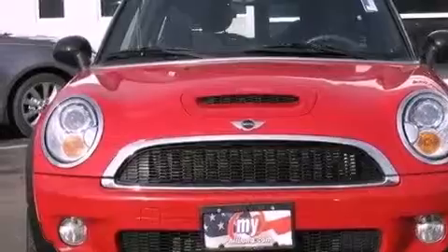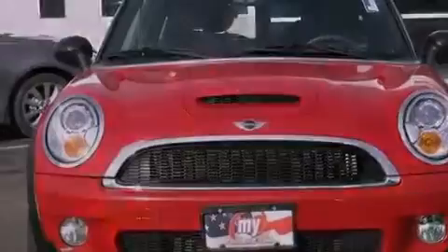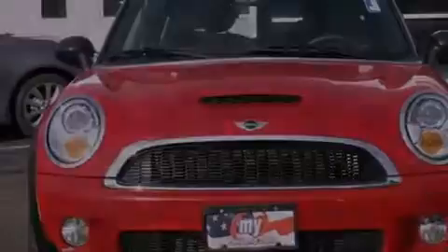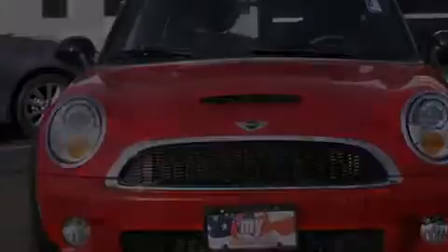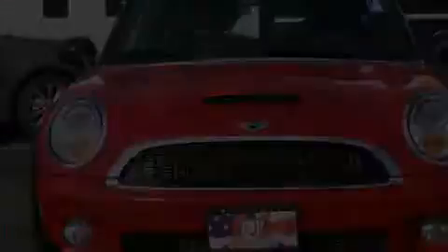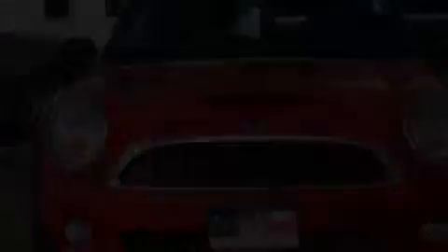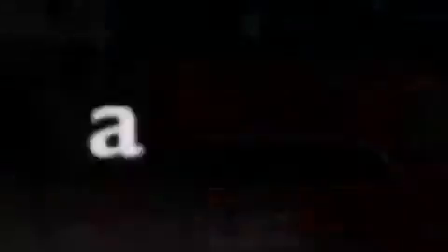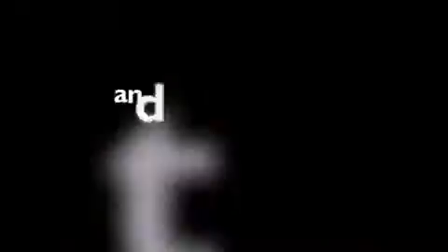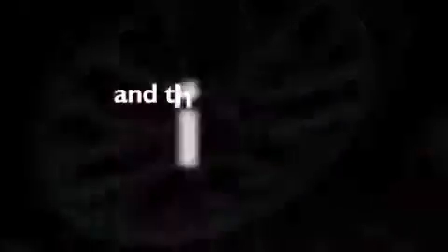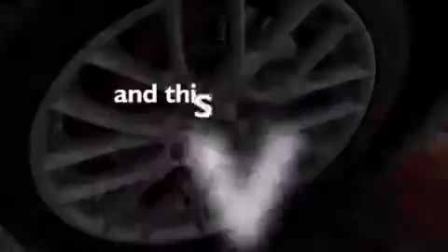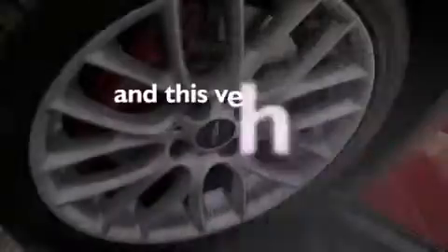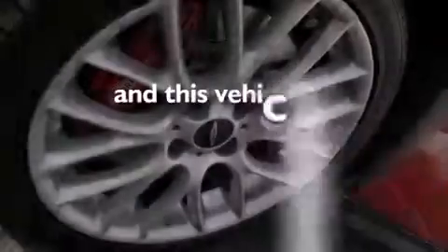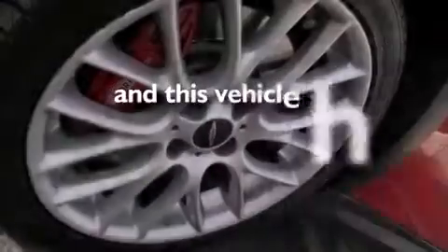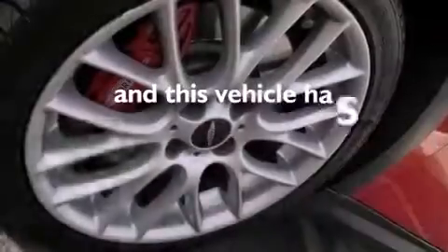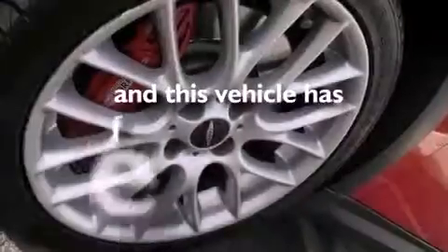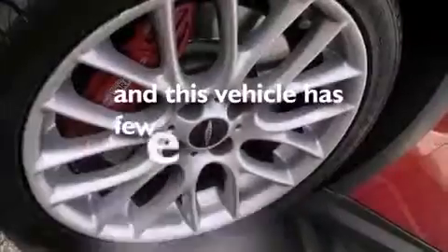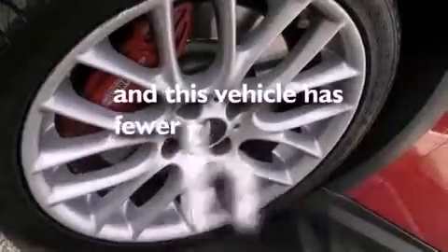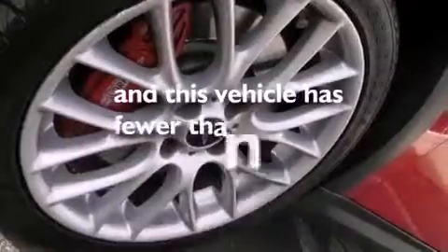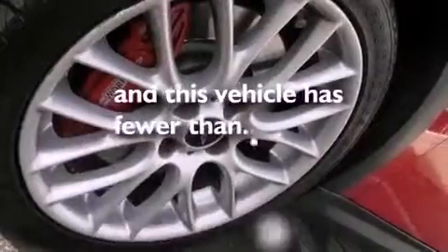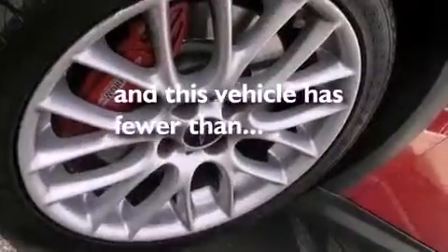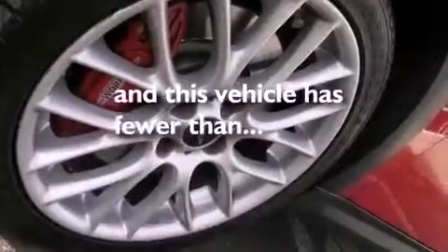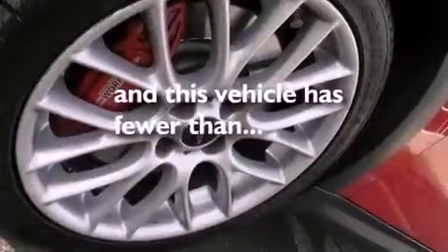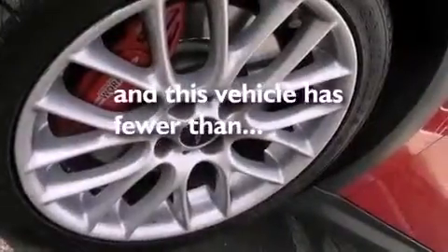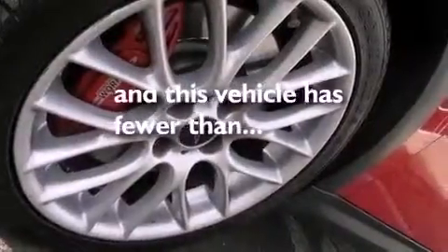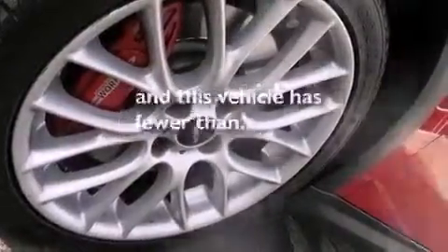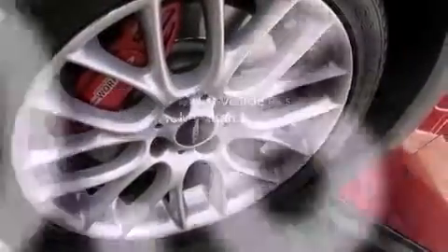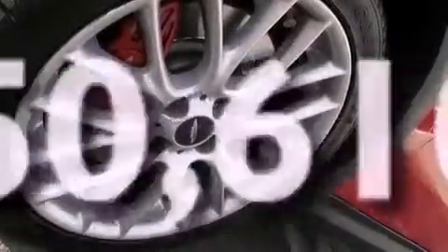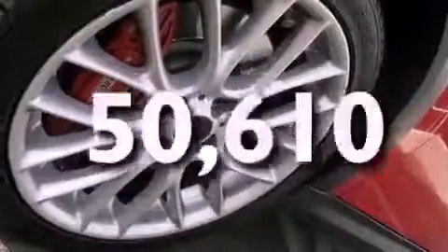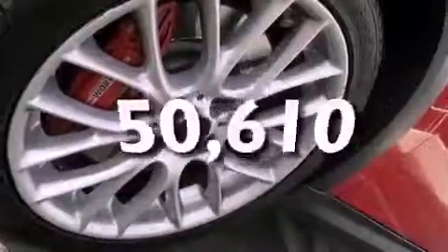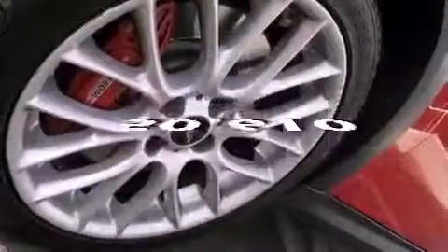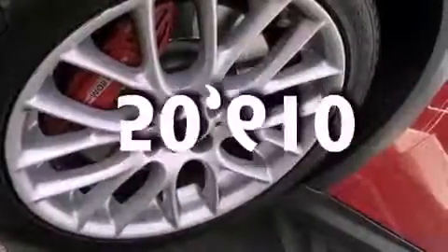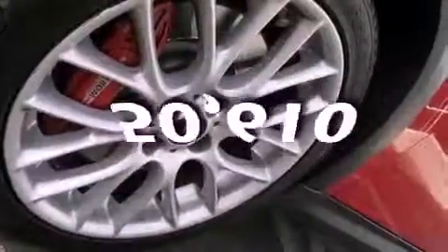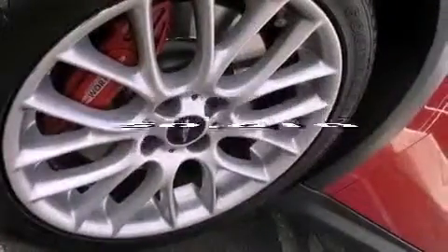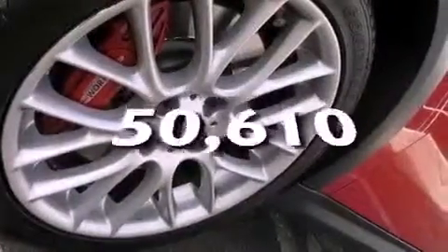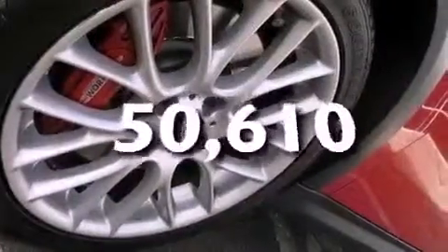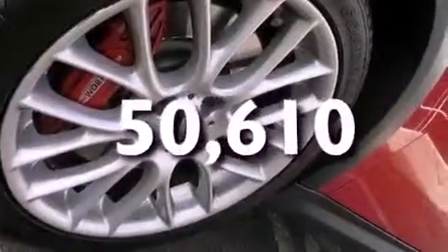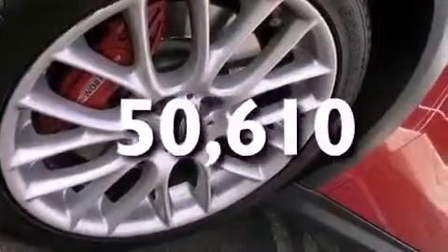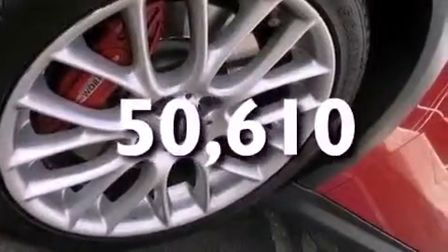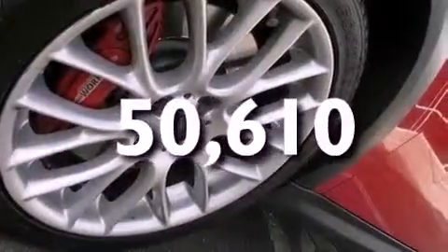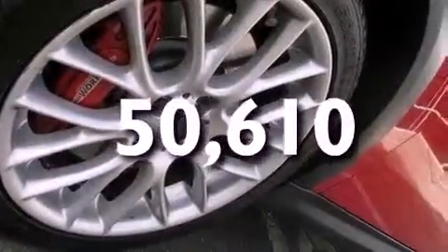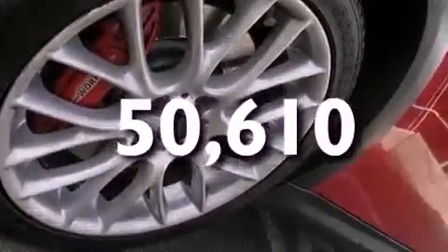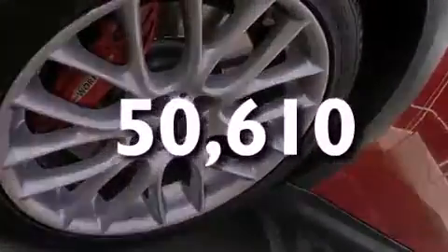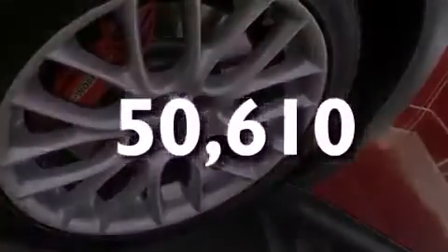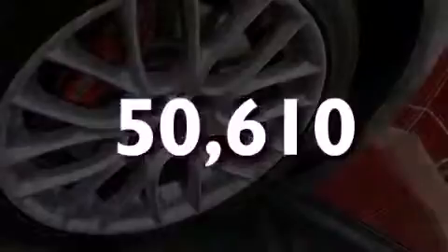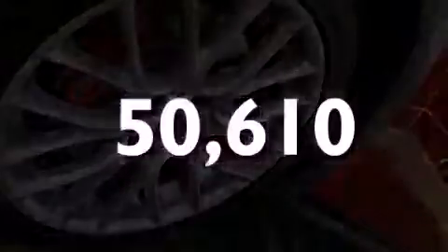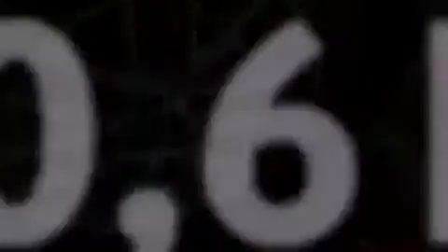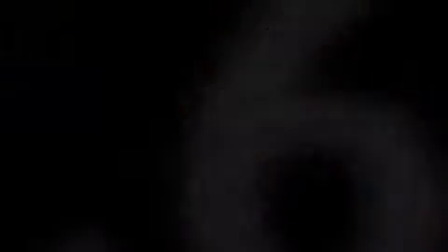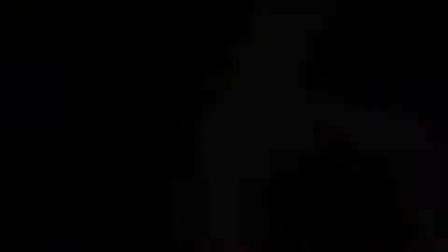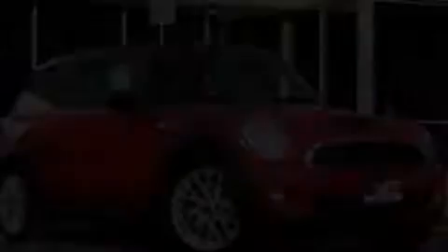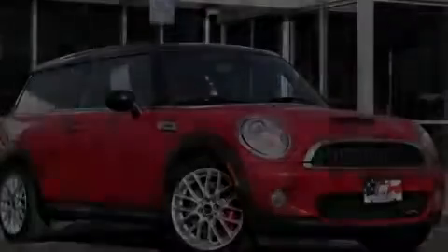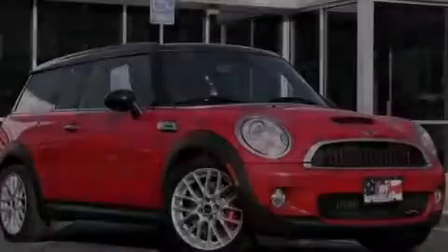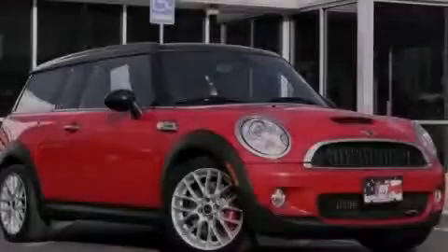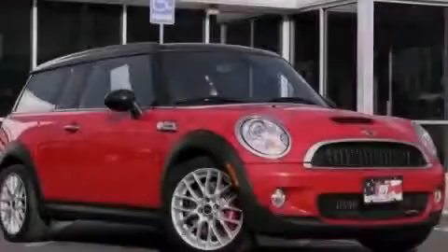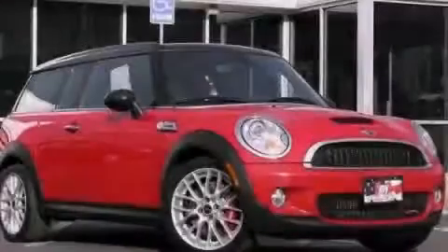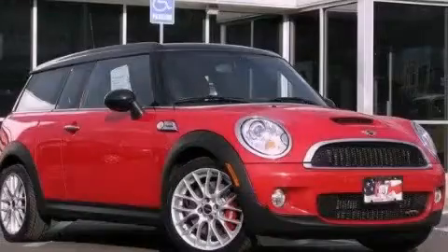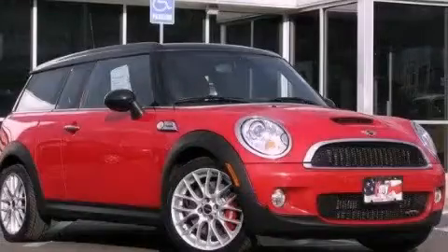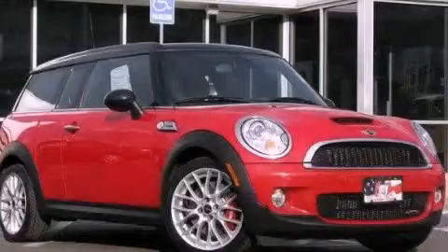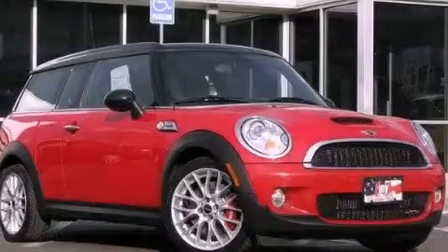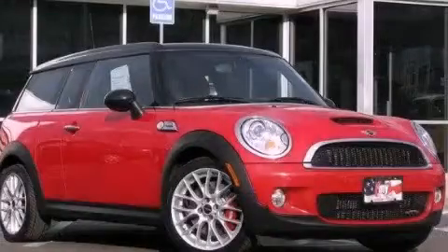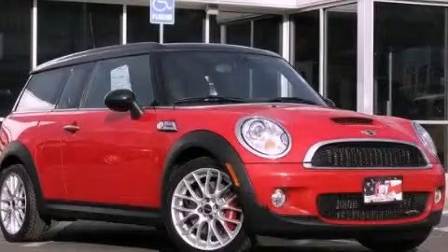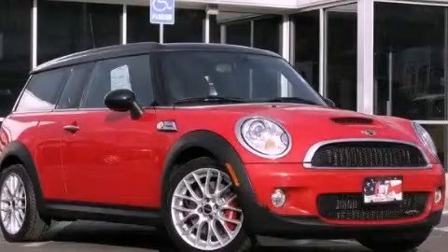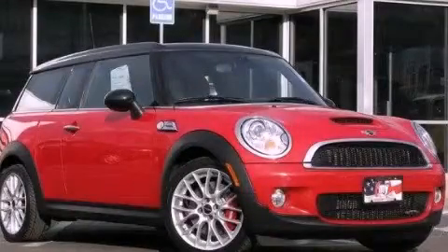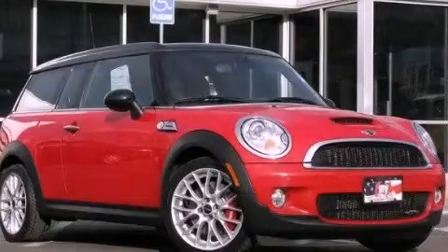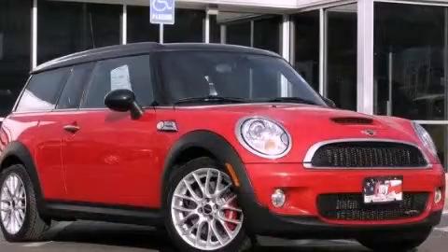This vehicle has fewer than 51,000 miles on the odometer. Please call us today for more information on this great vehicle.